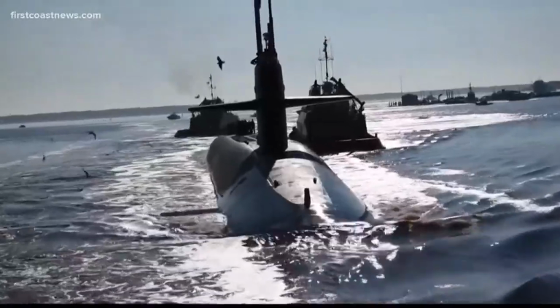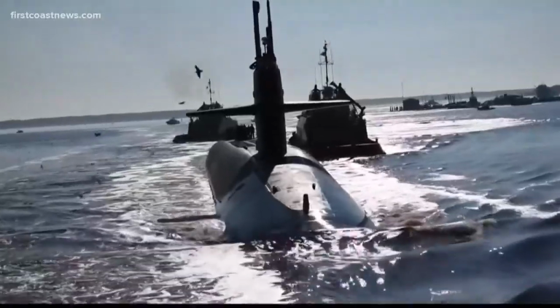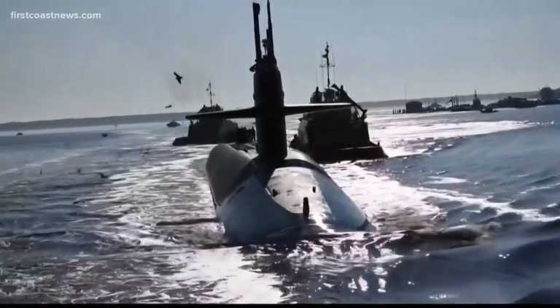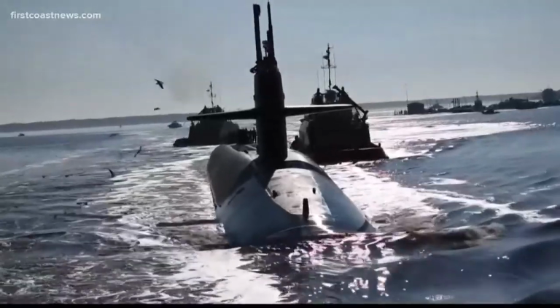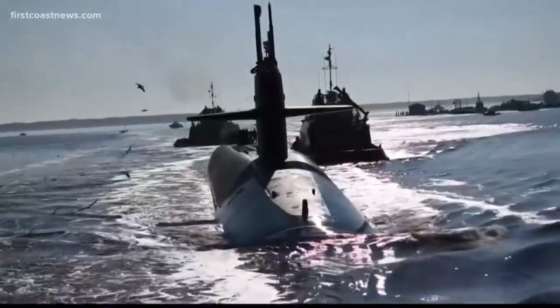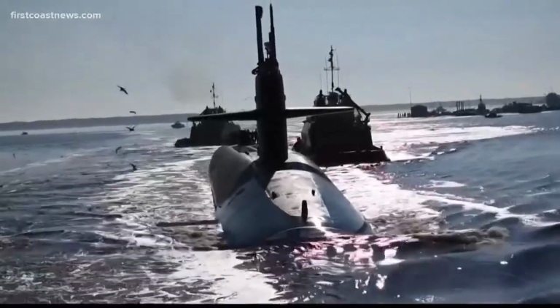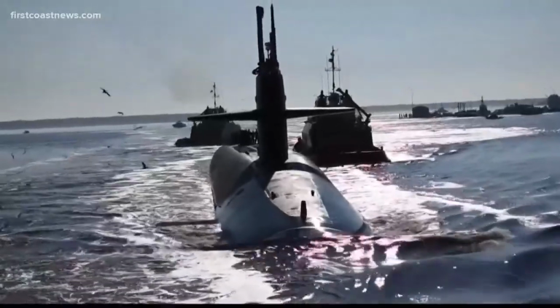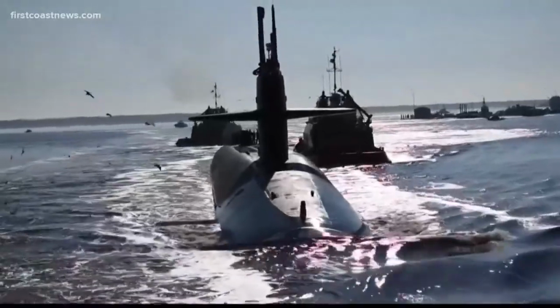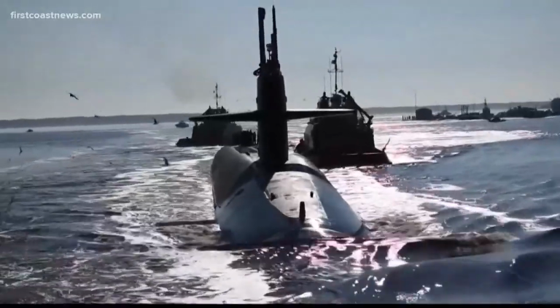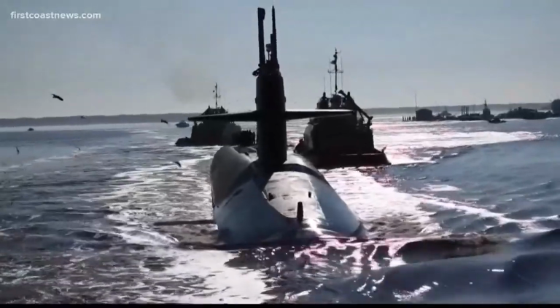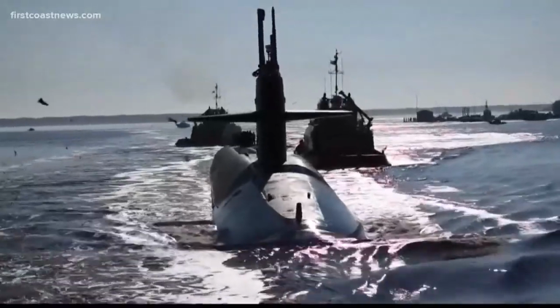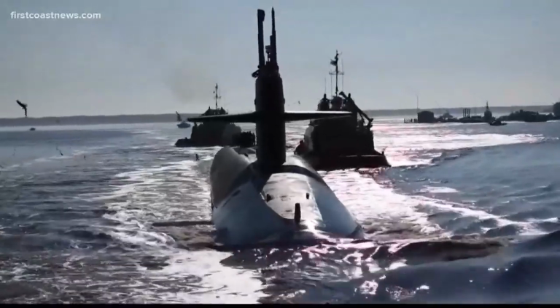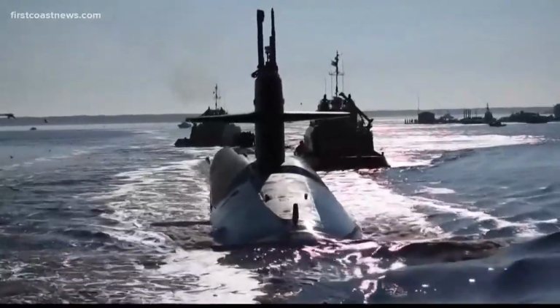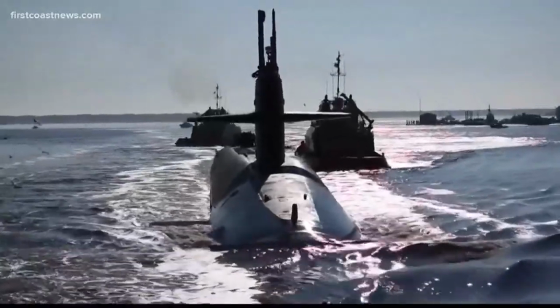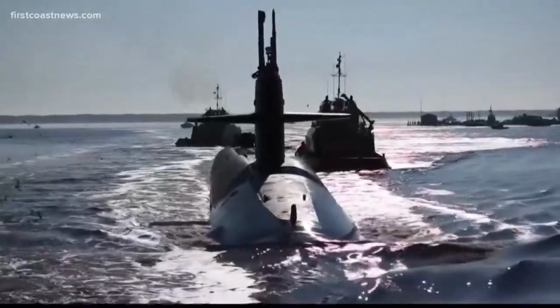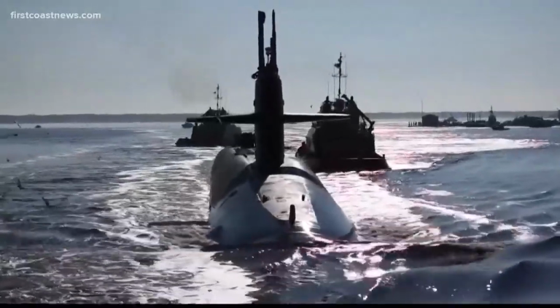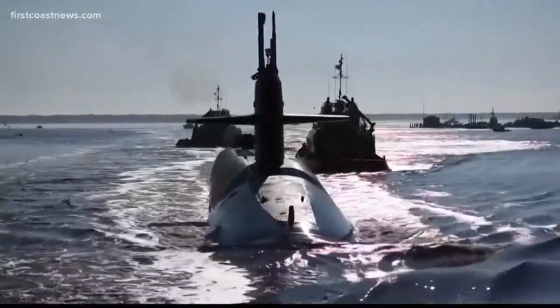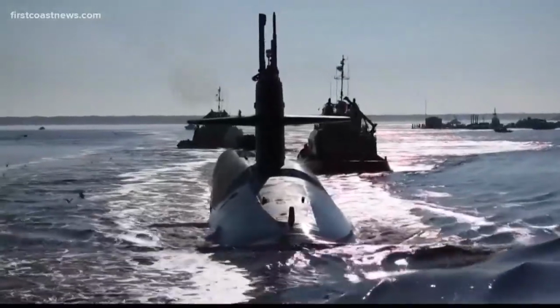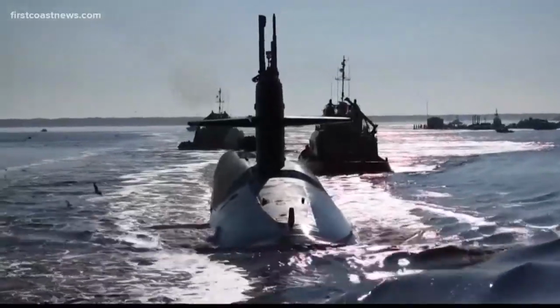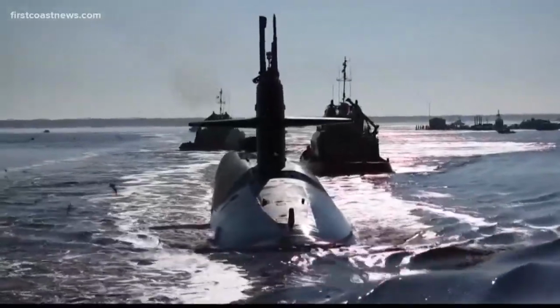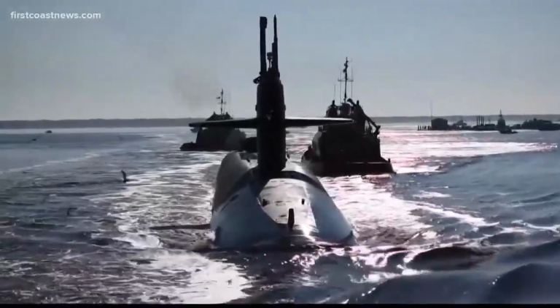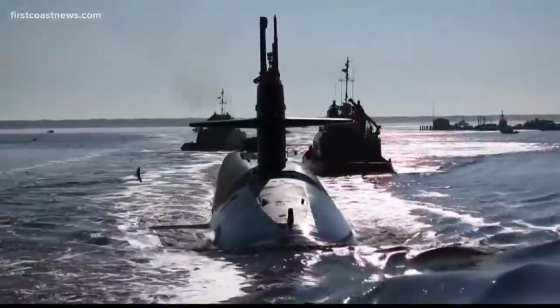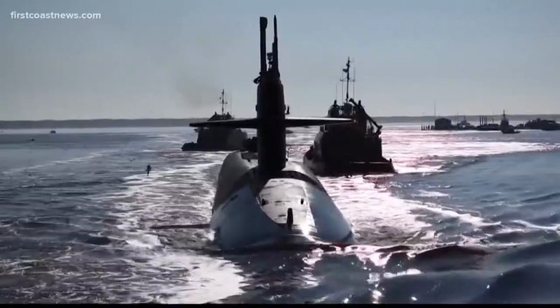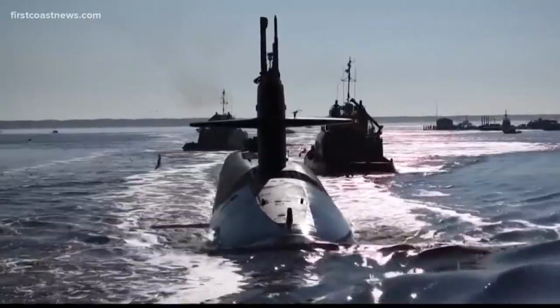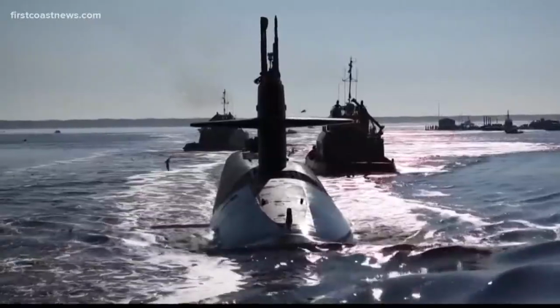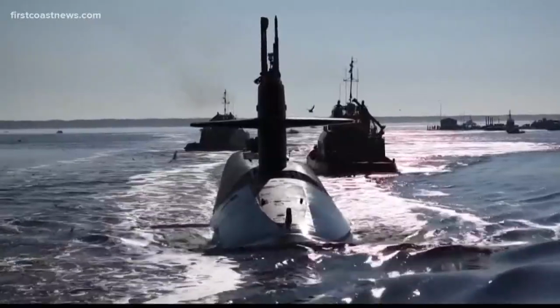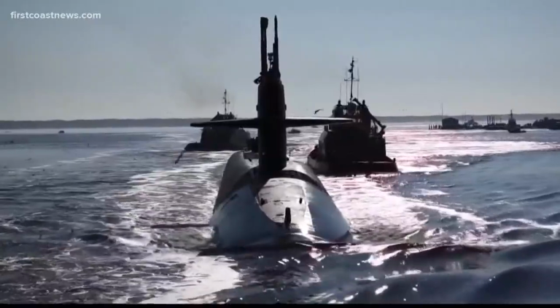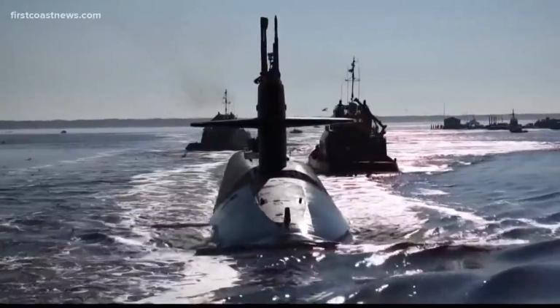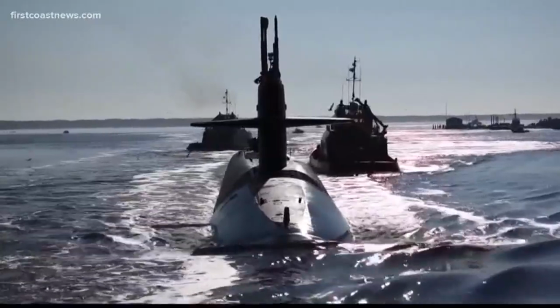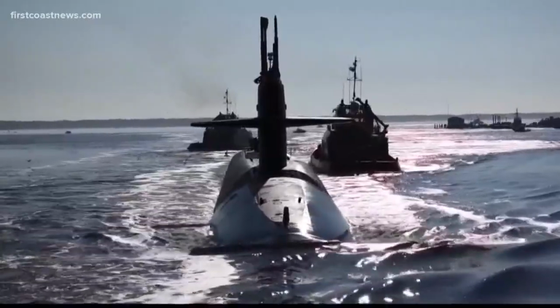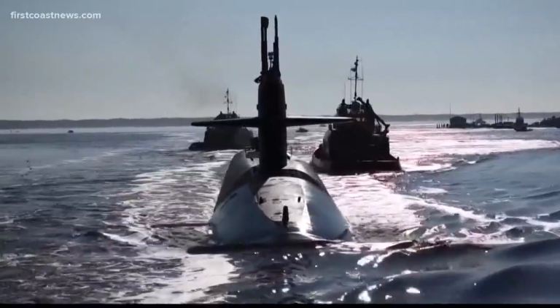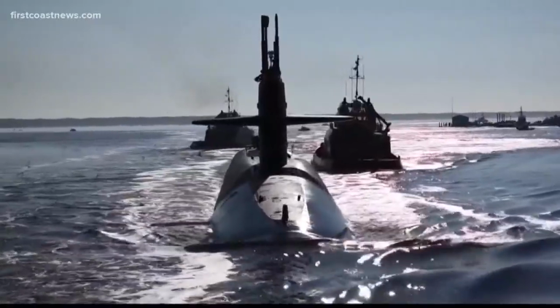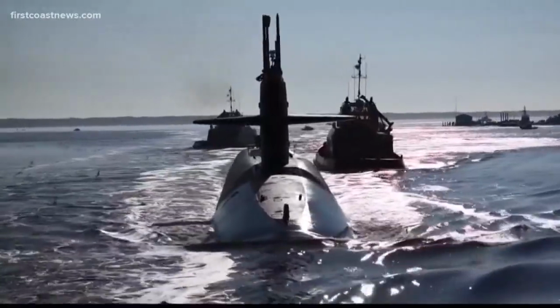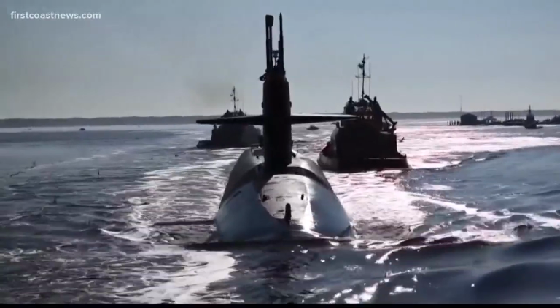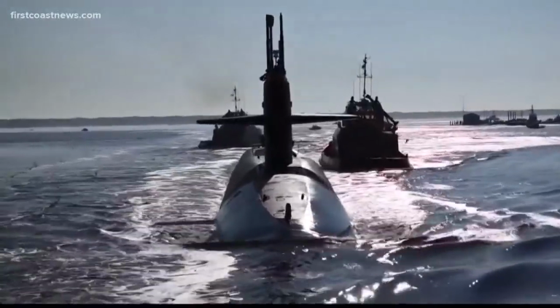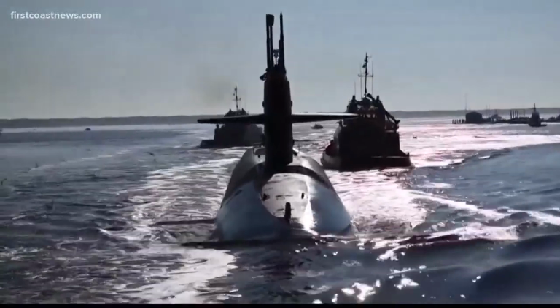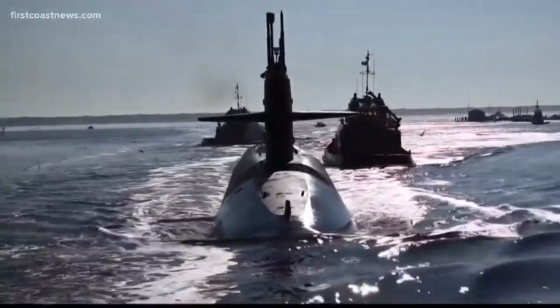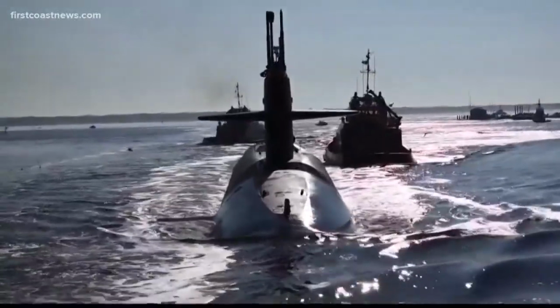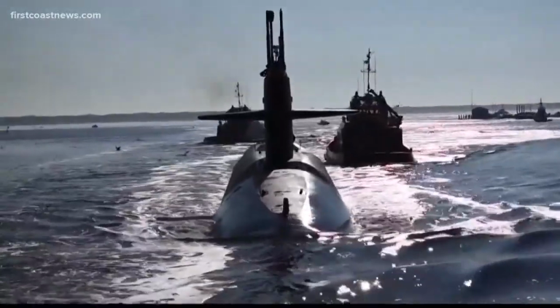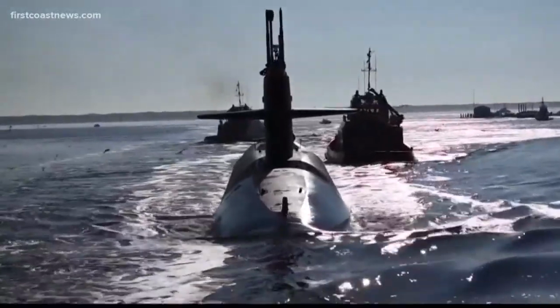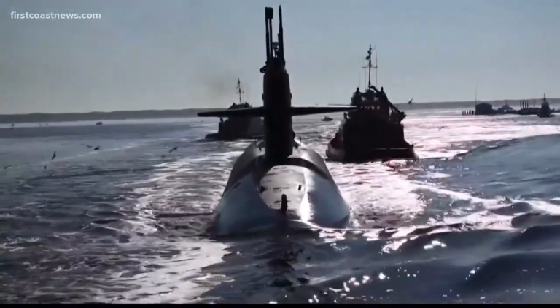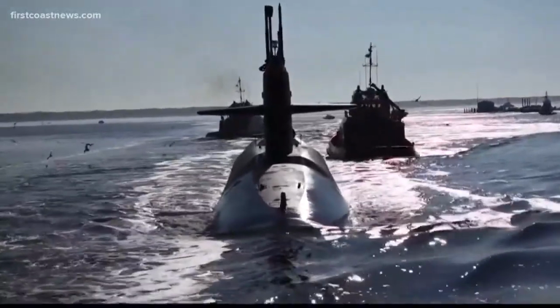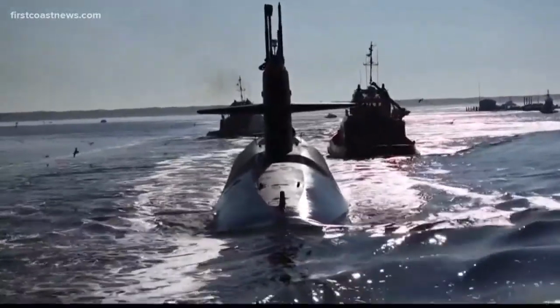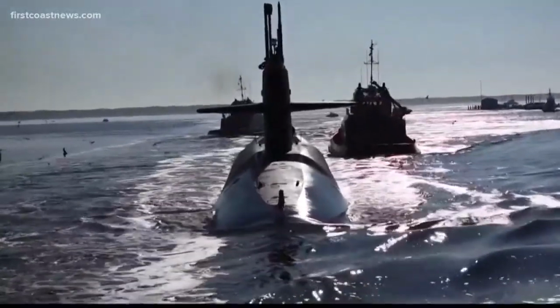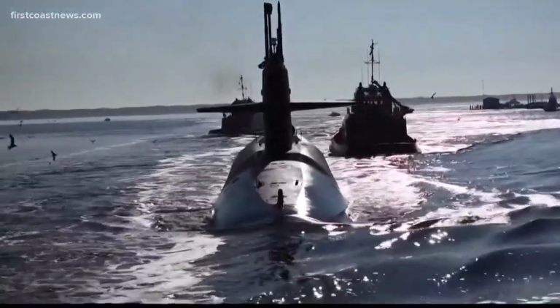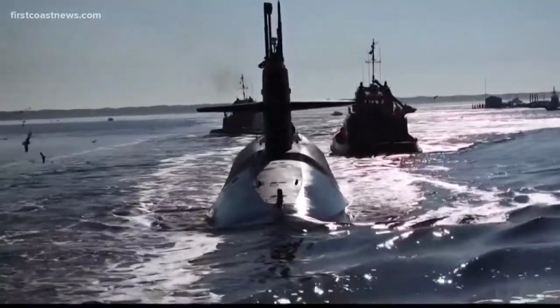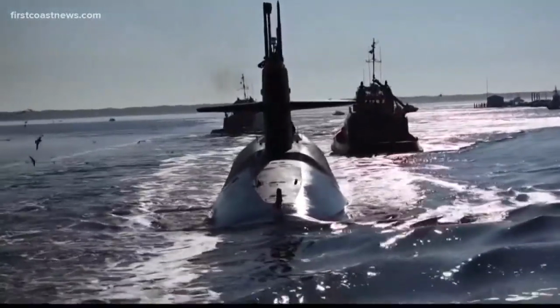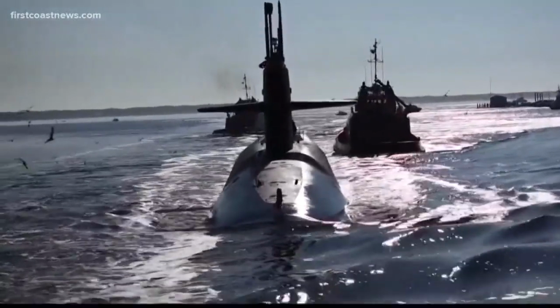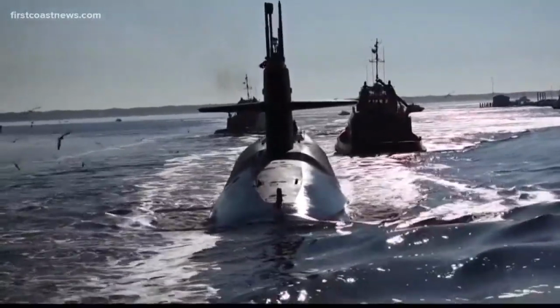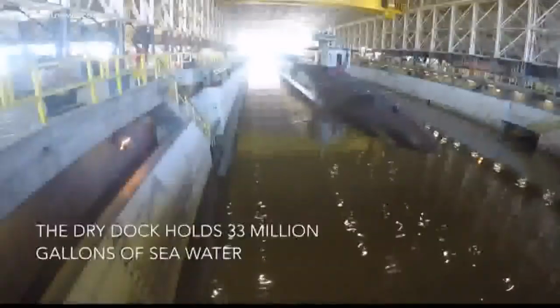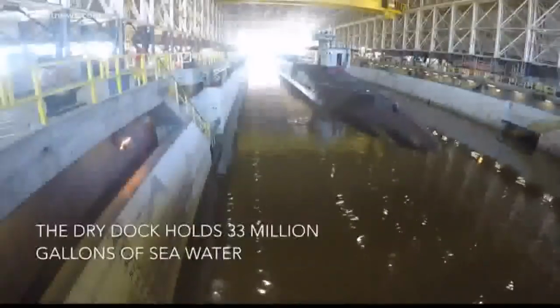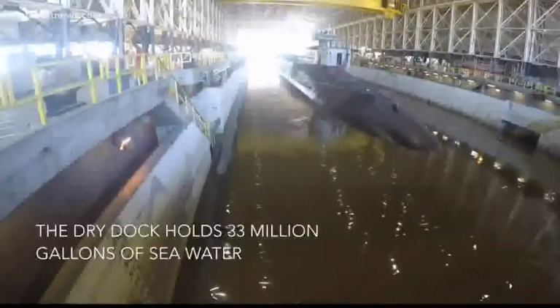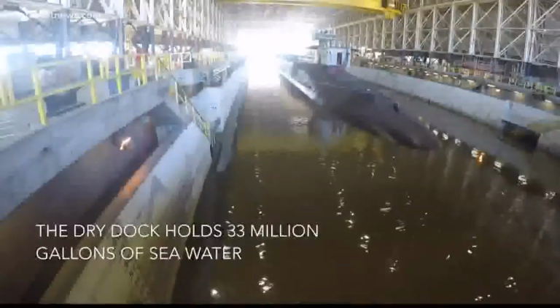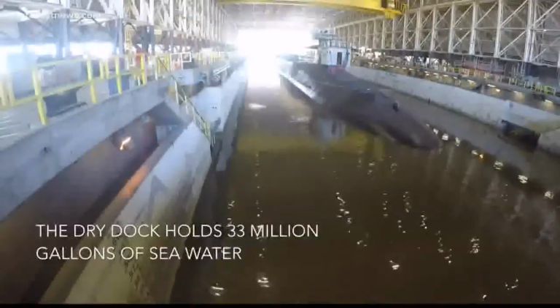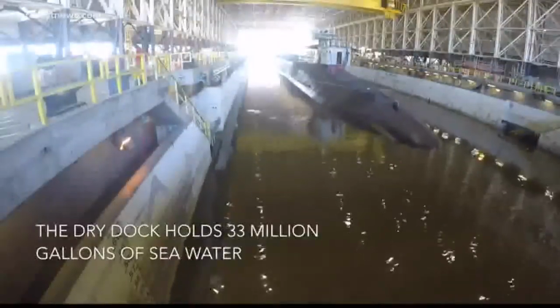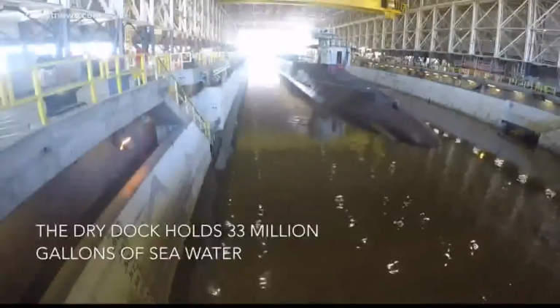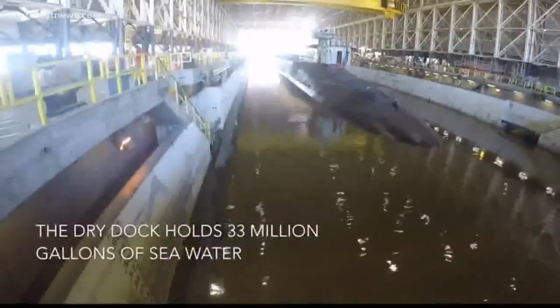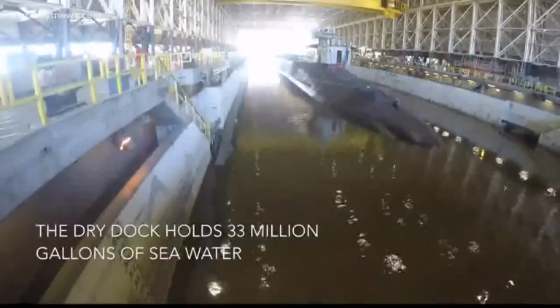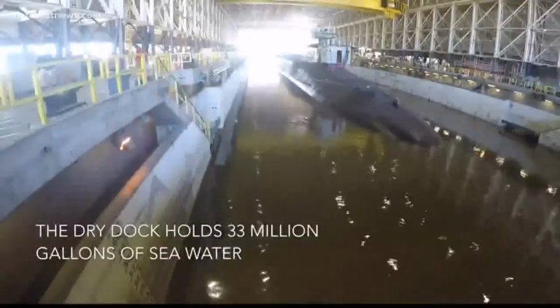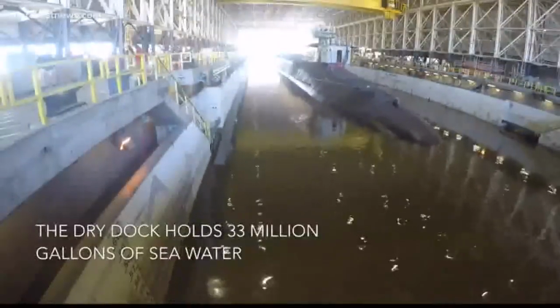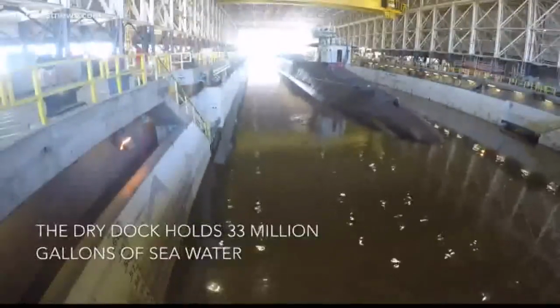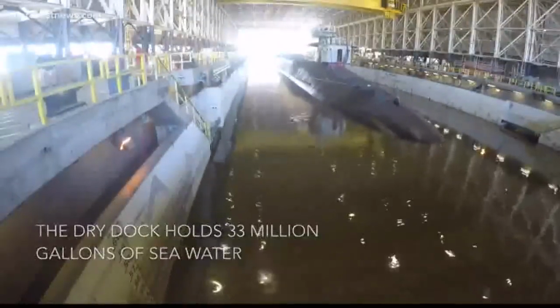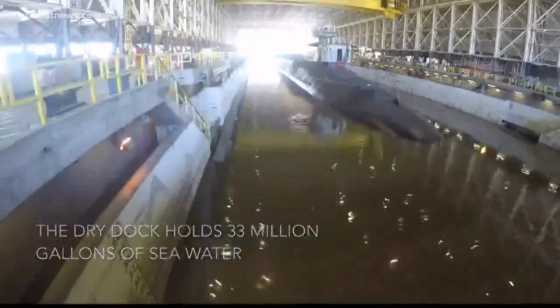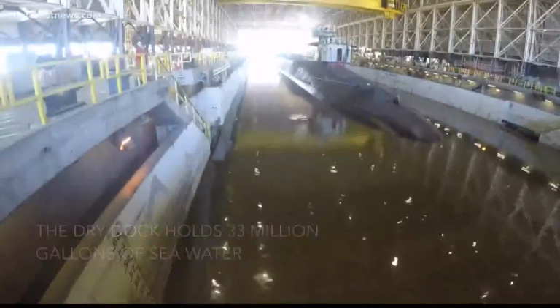If the dock itself is not repaired, submarine maintenance could stop altogether, as it would be a safety concern.